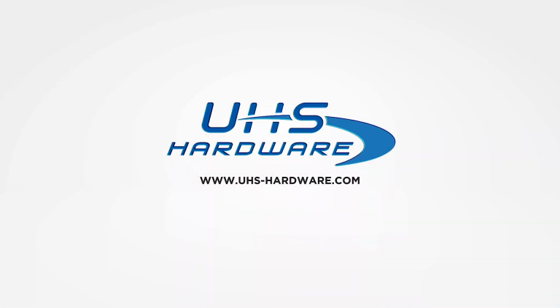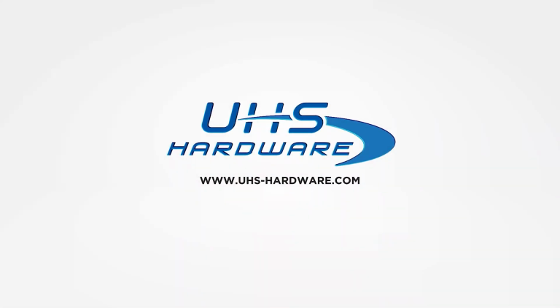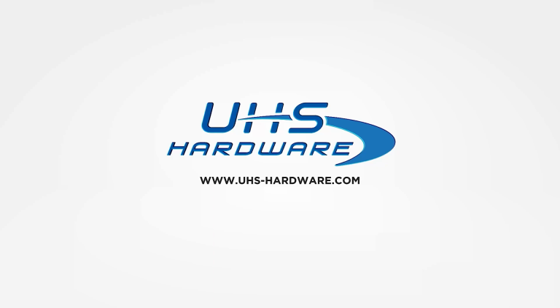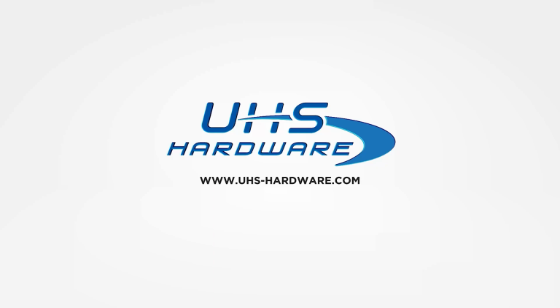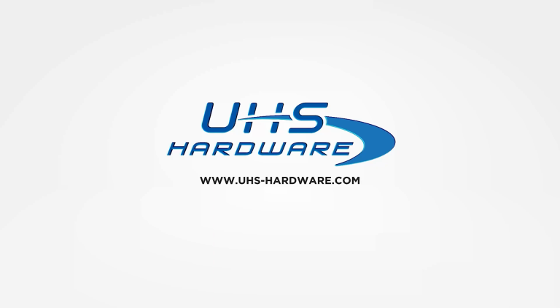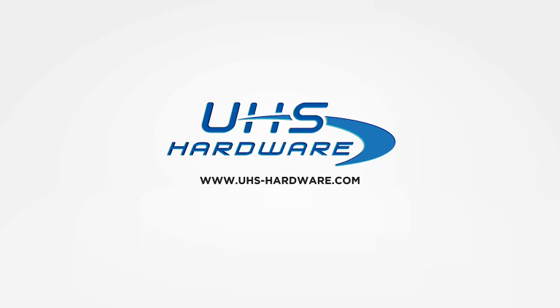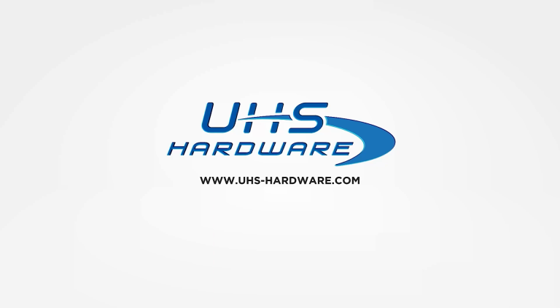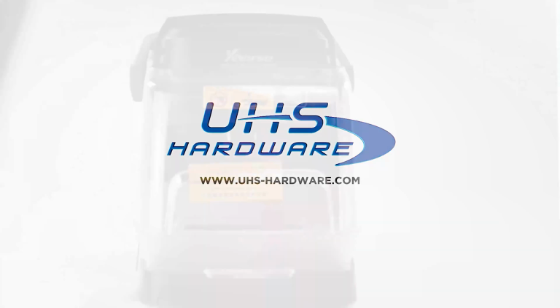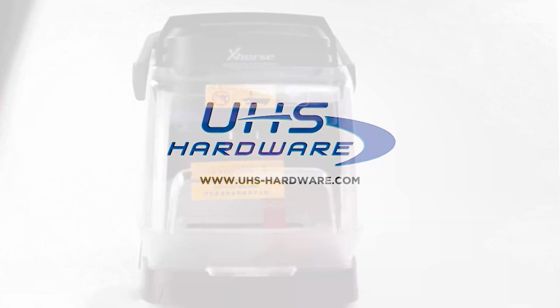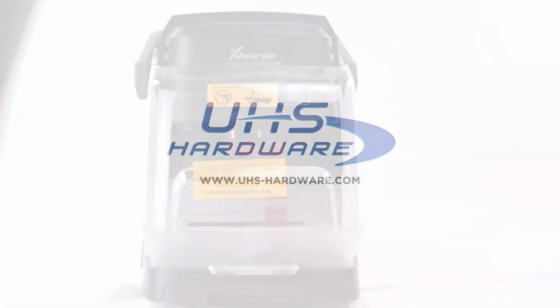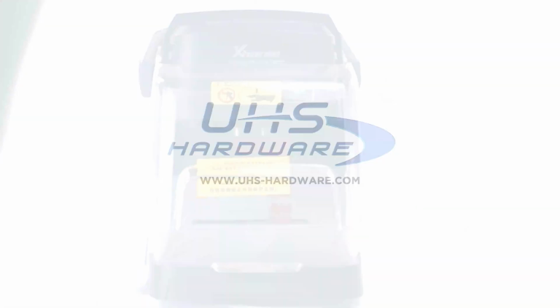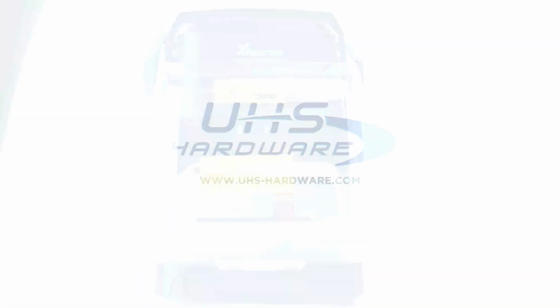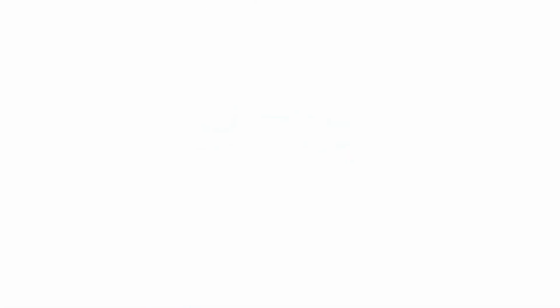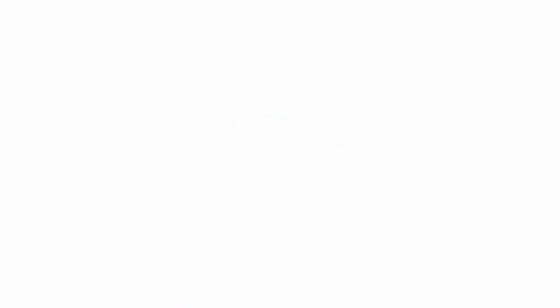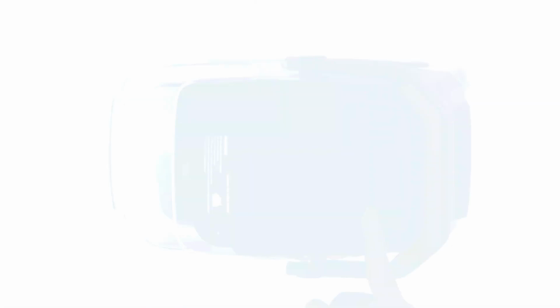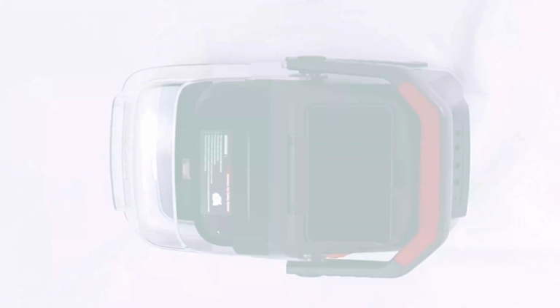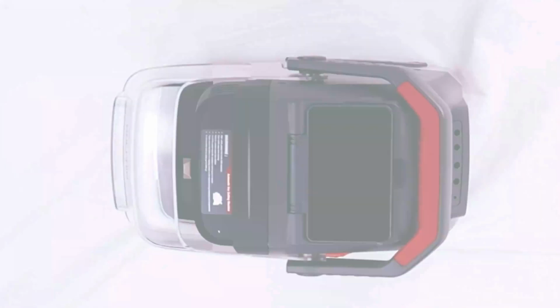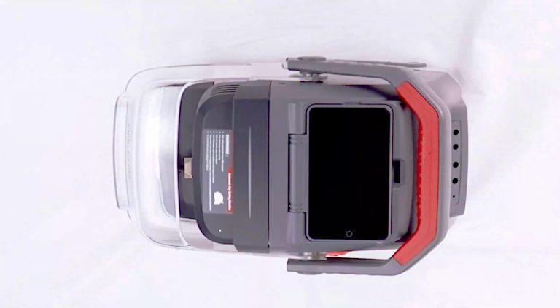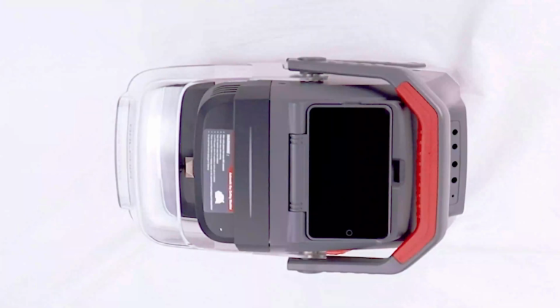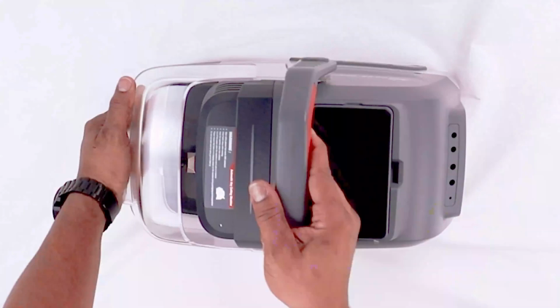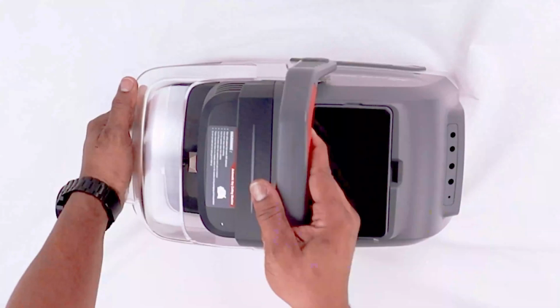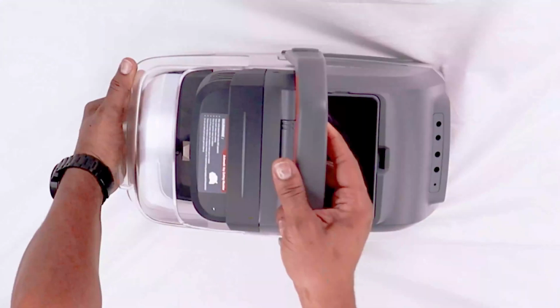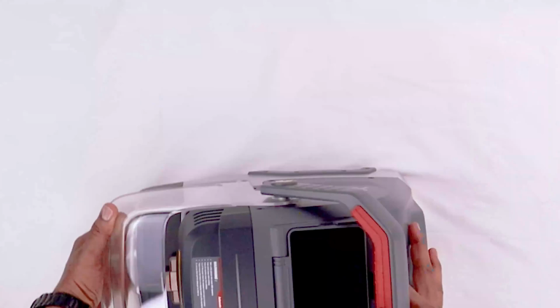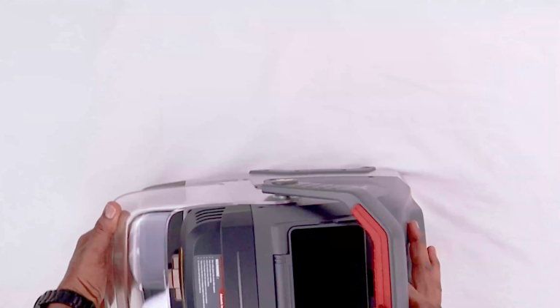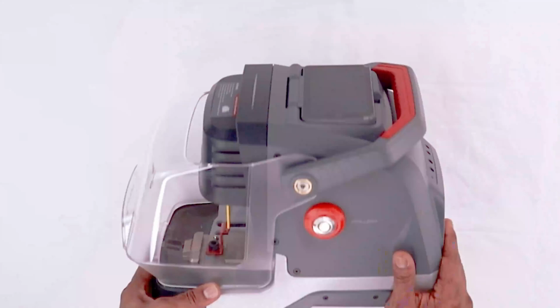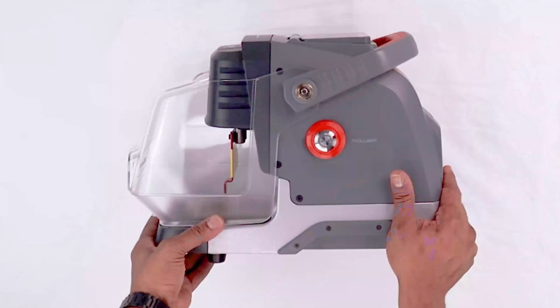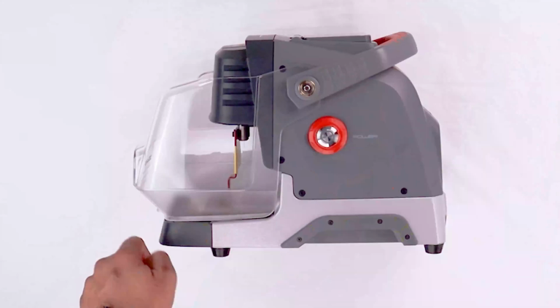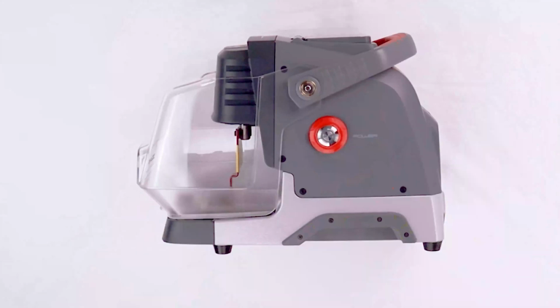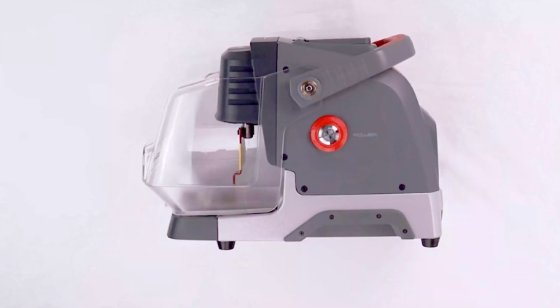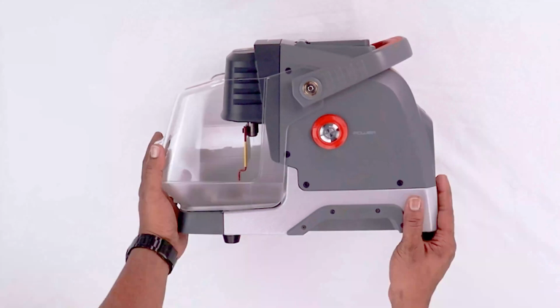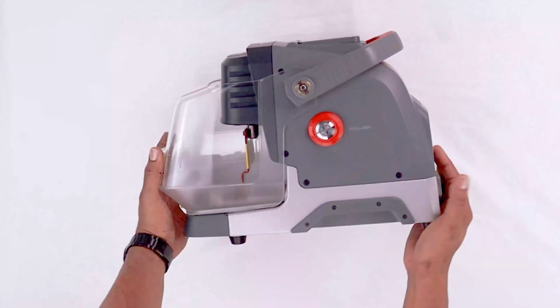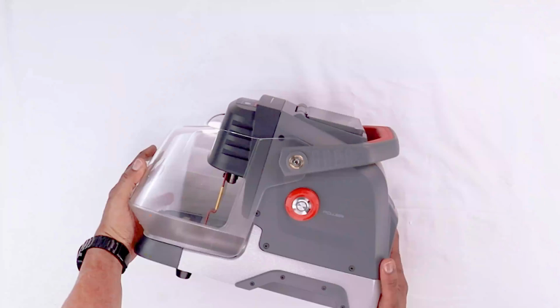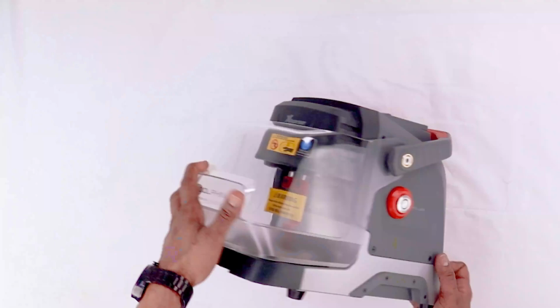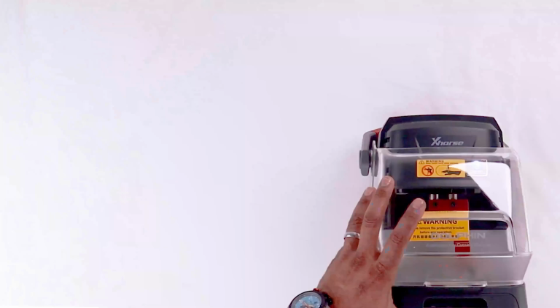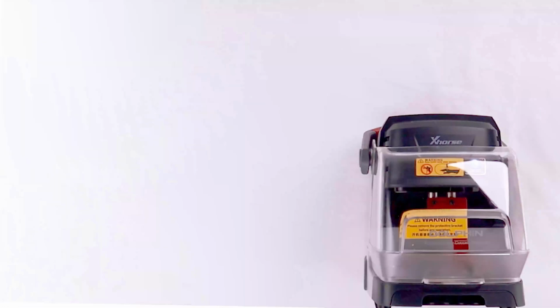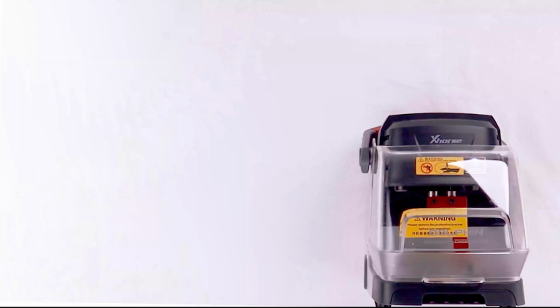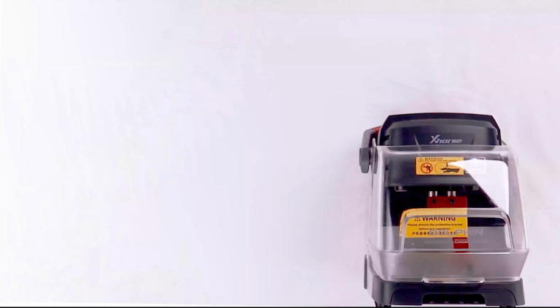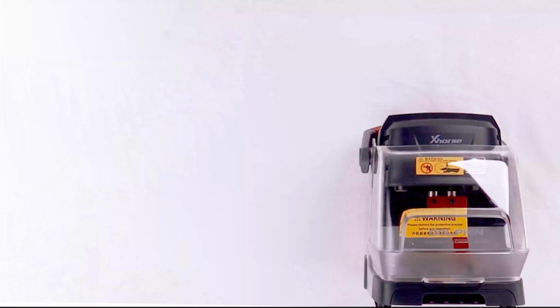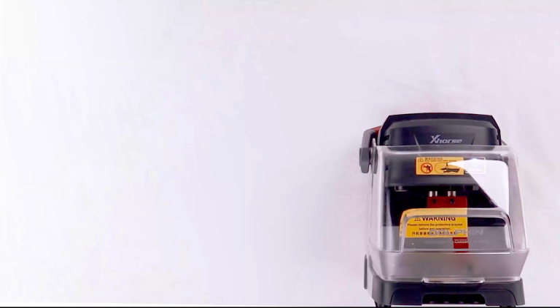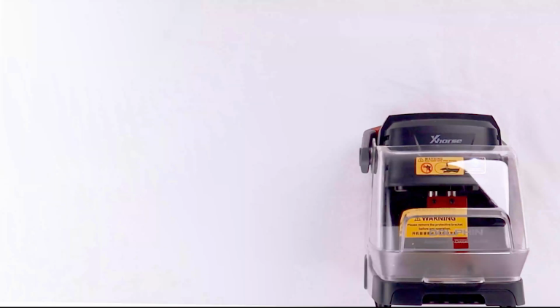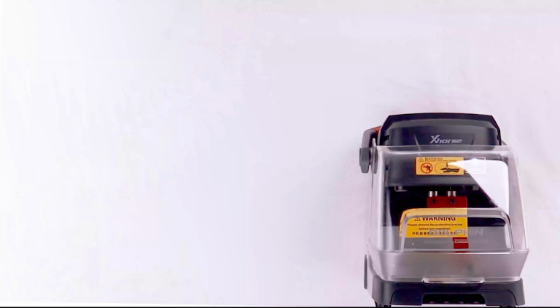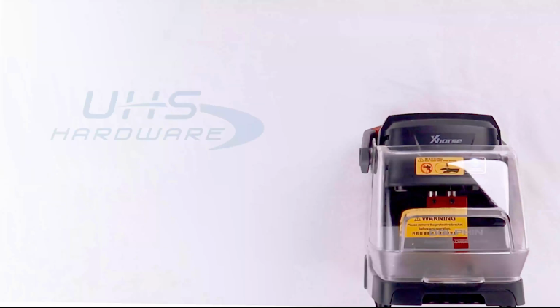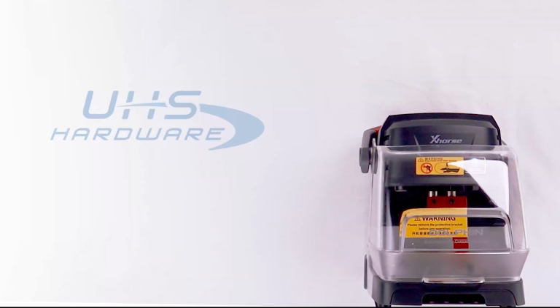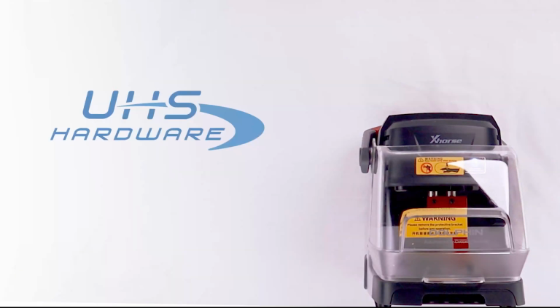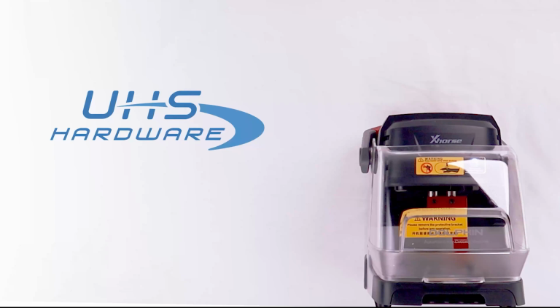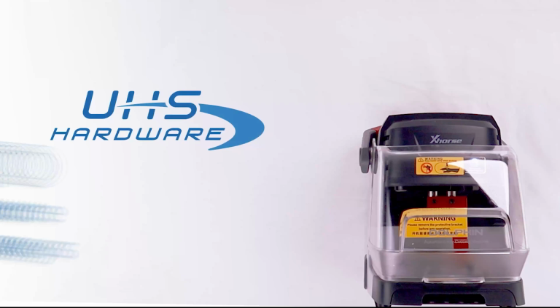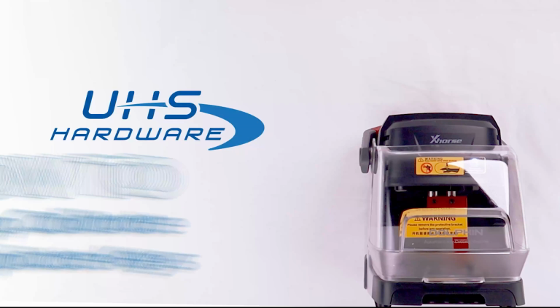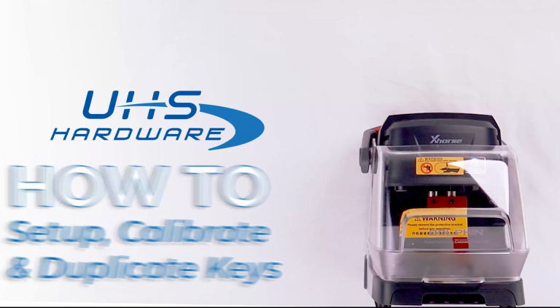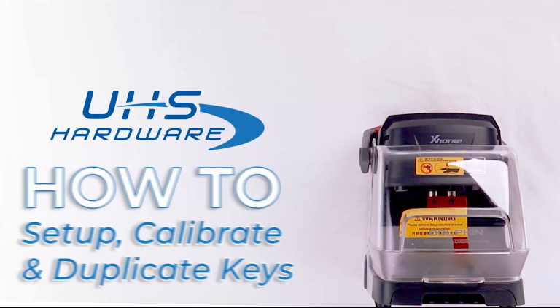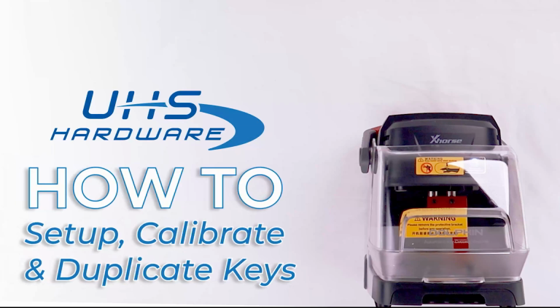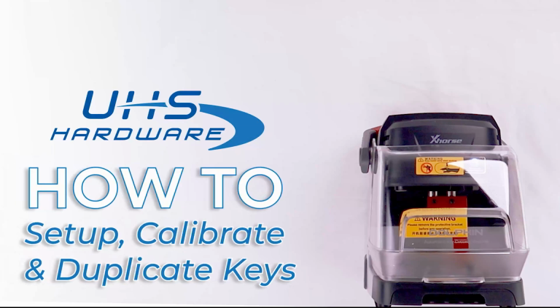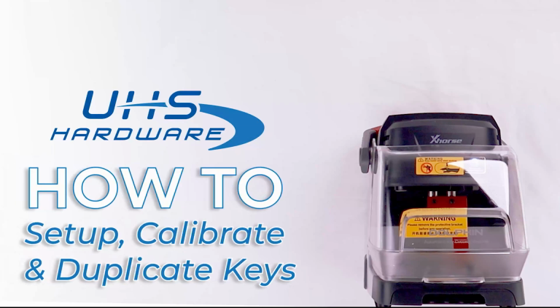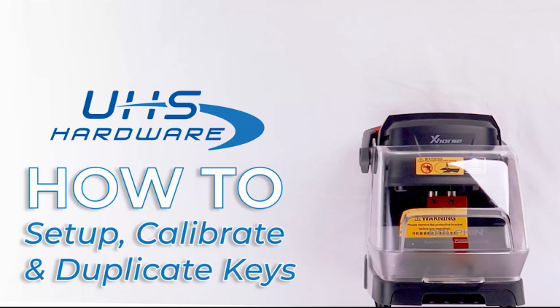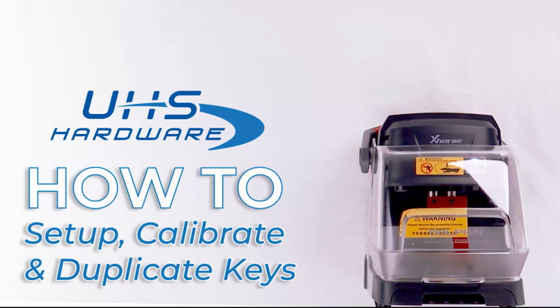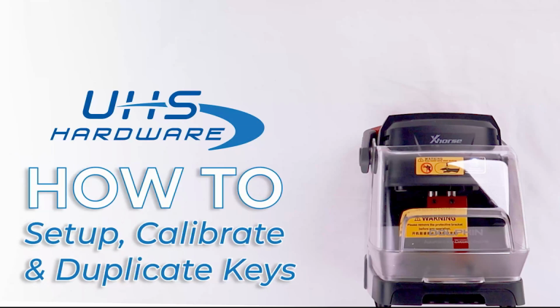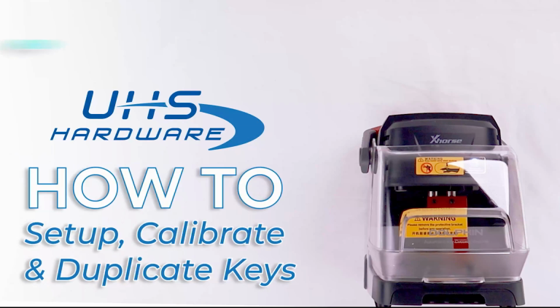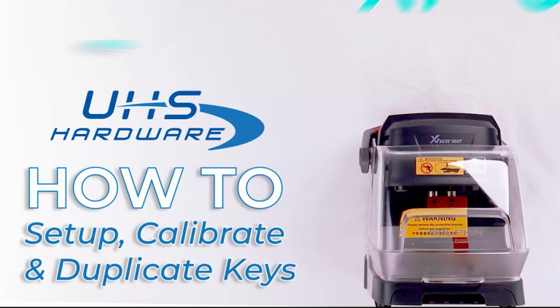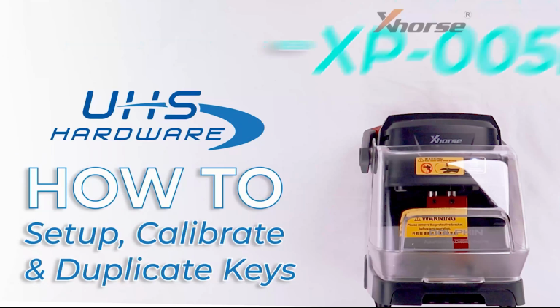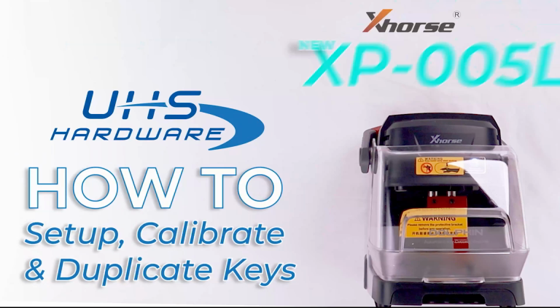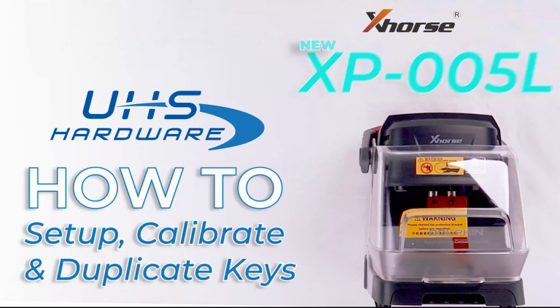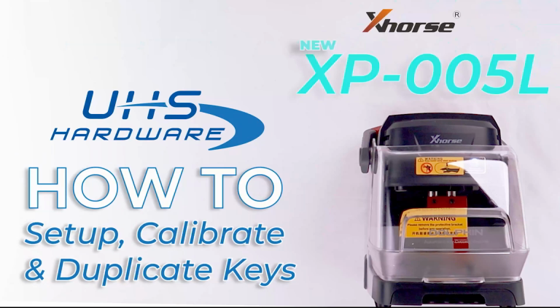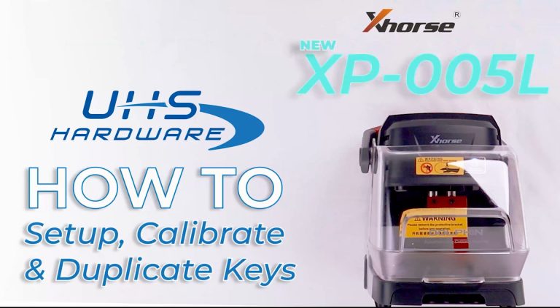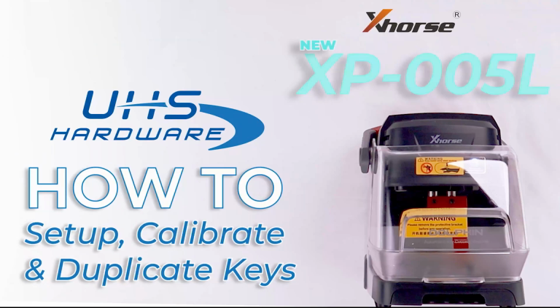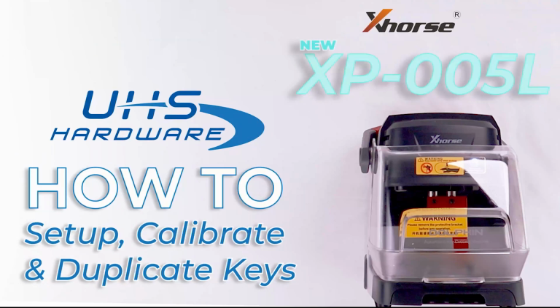What's up UHS hardware fans, it's me Louie here today in the UHS studio going over the brand new XP-005L from X-Force.